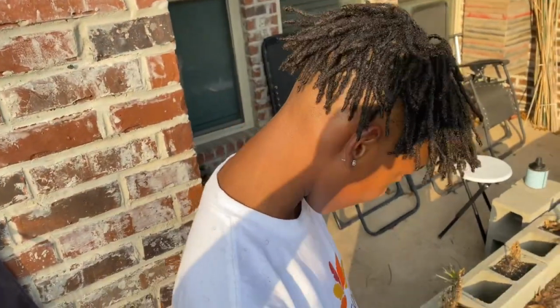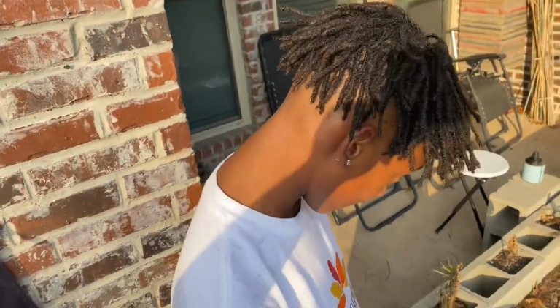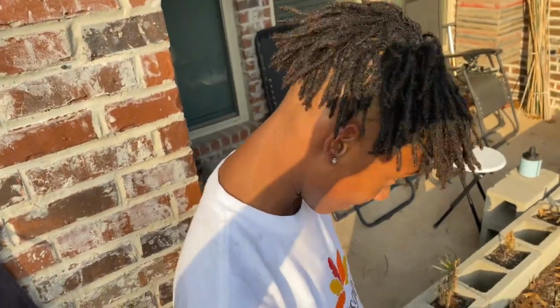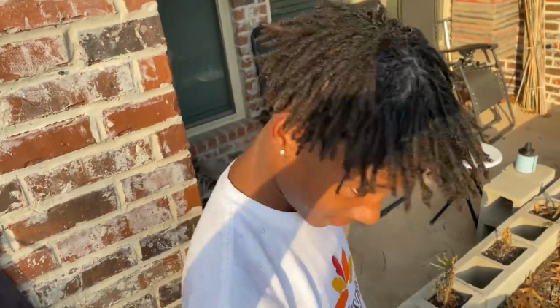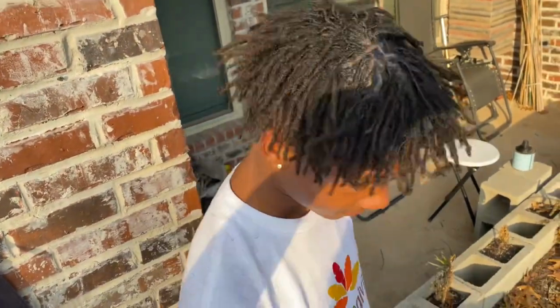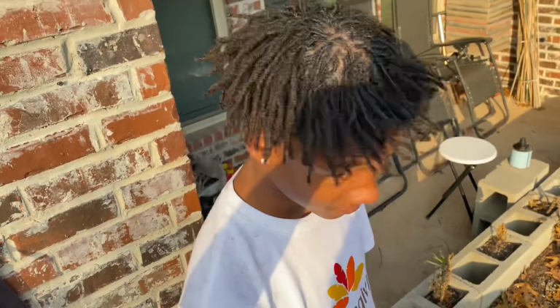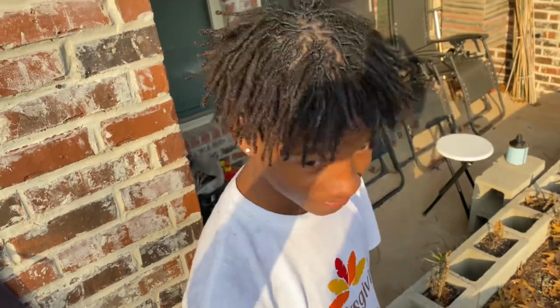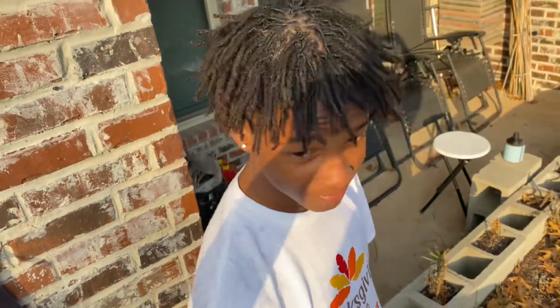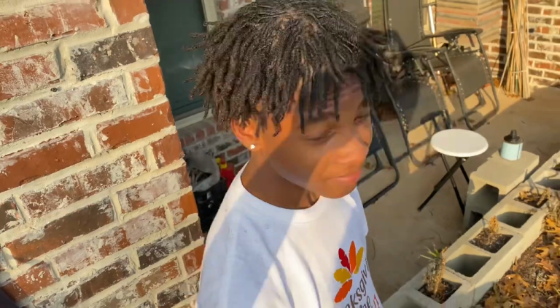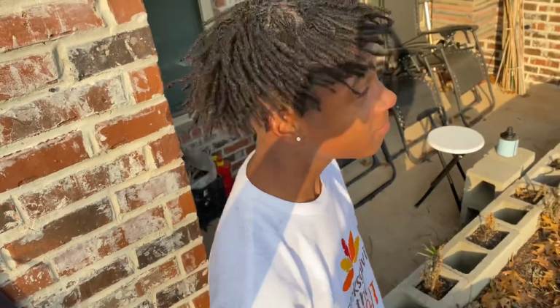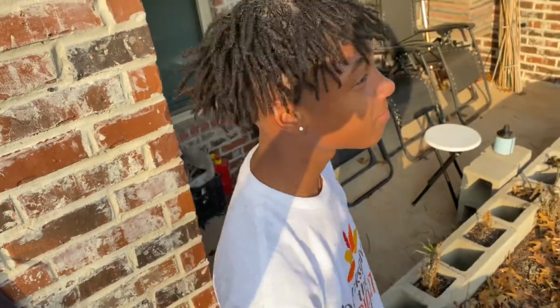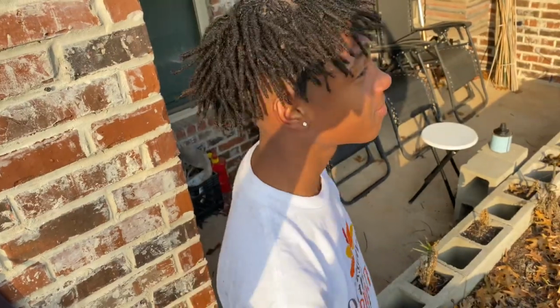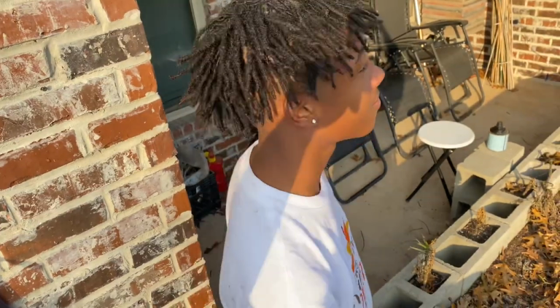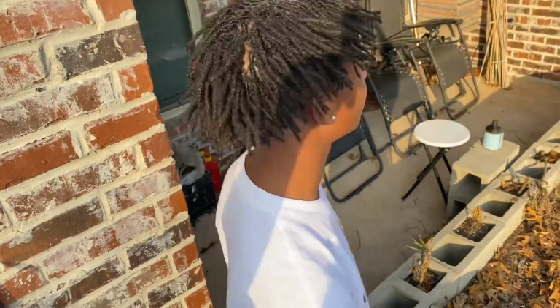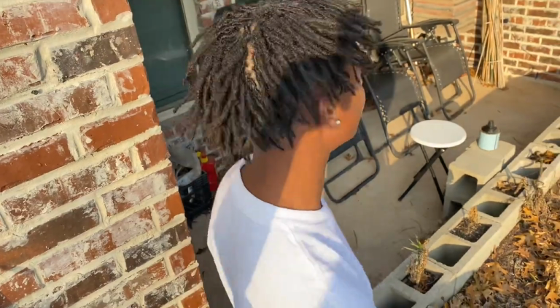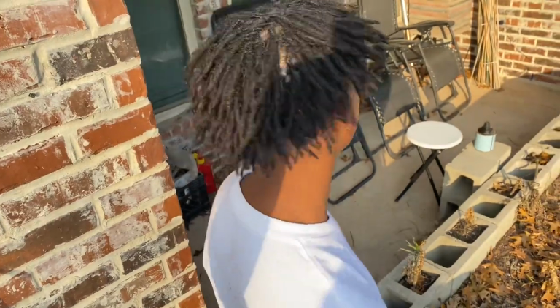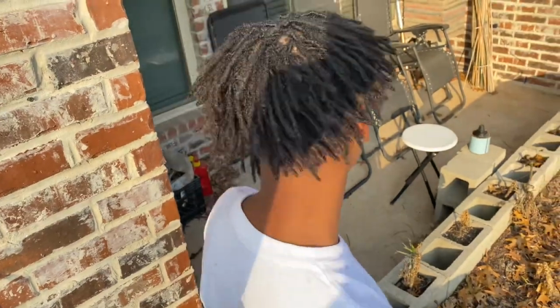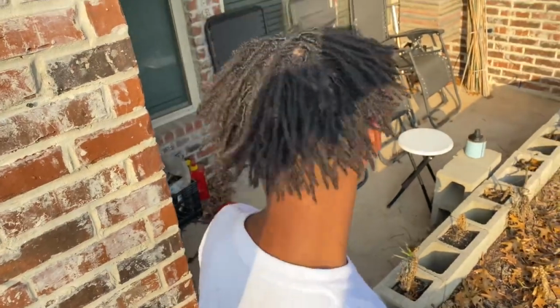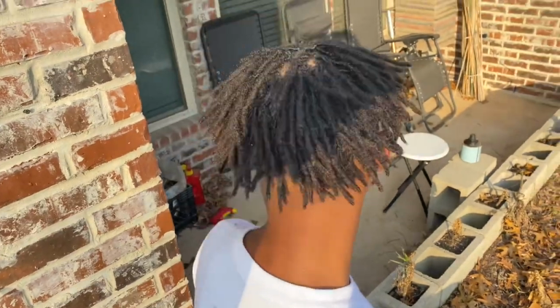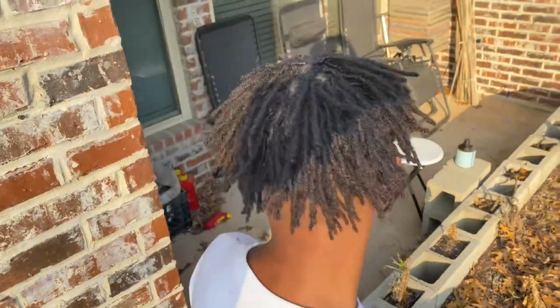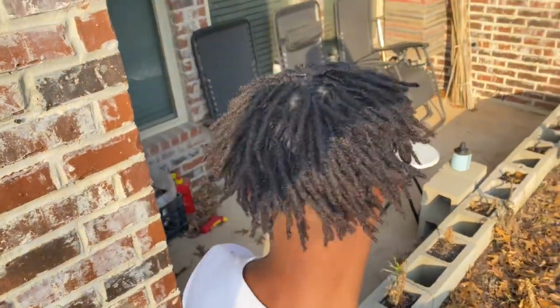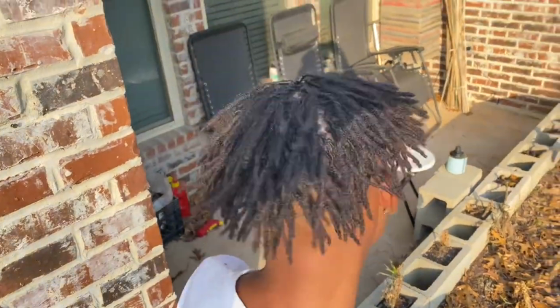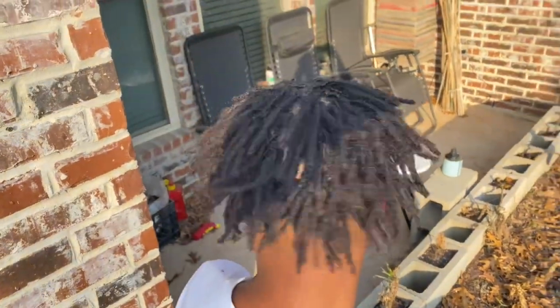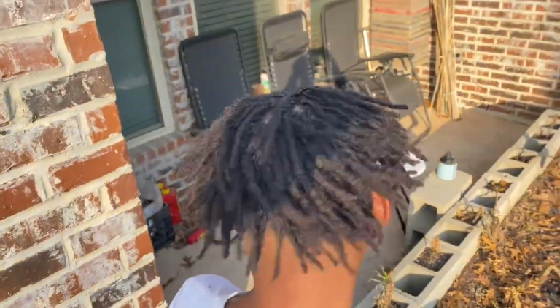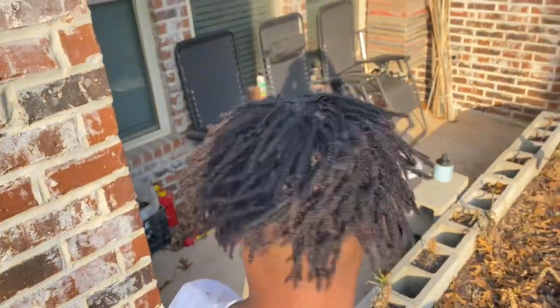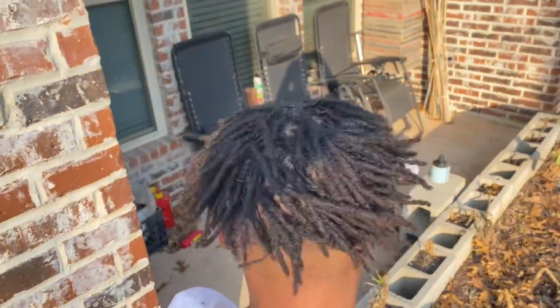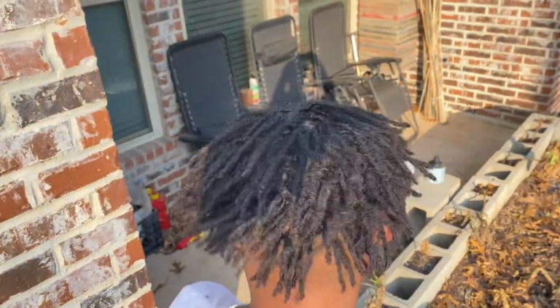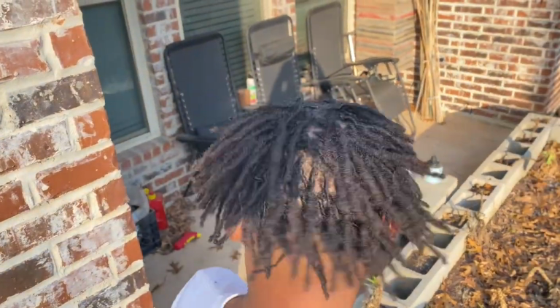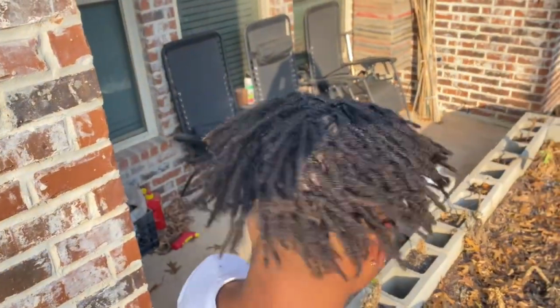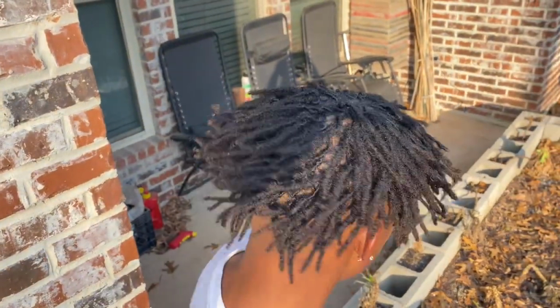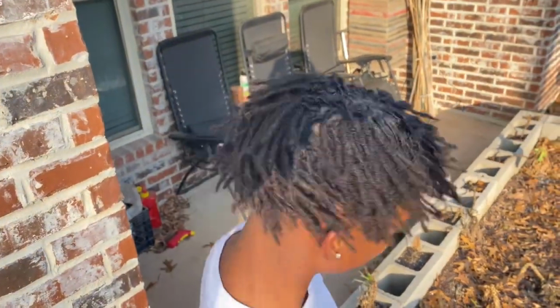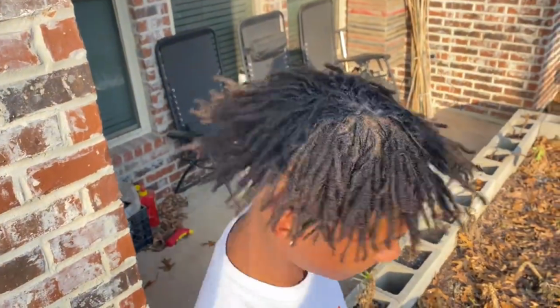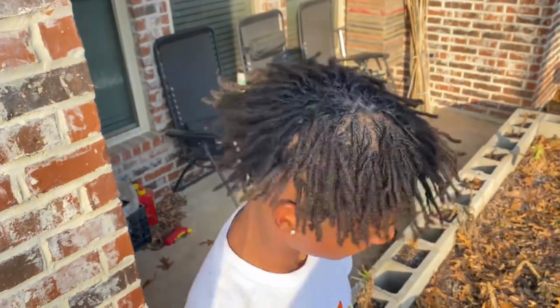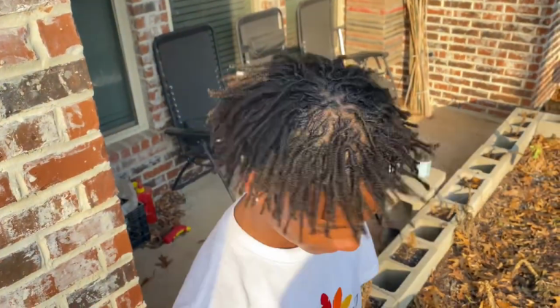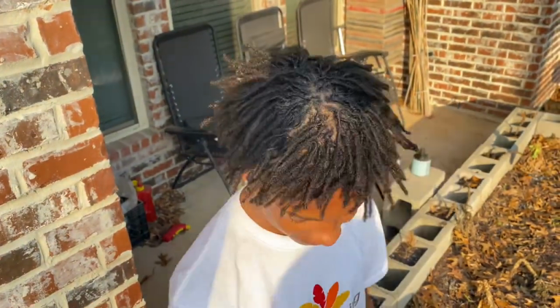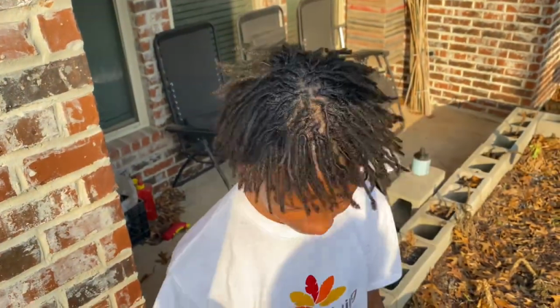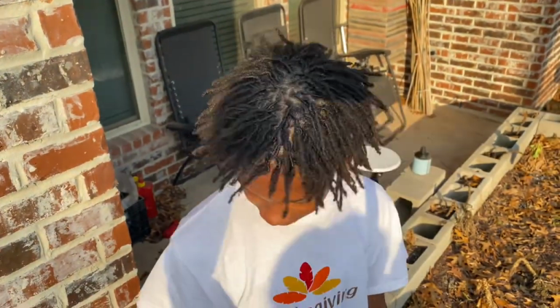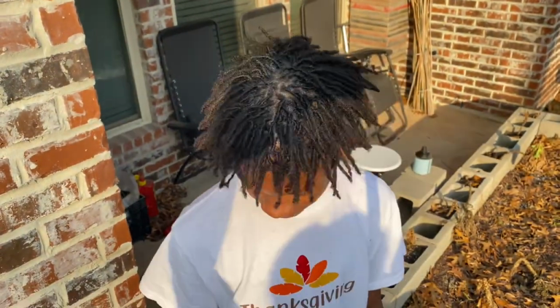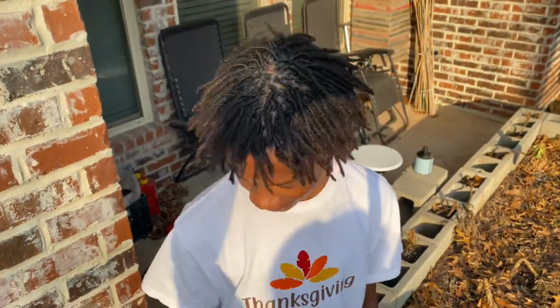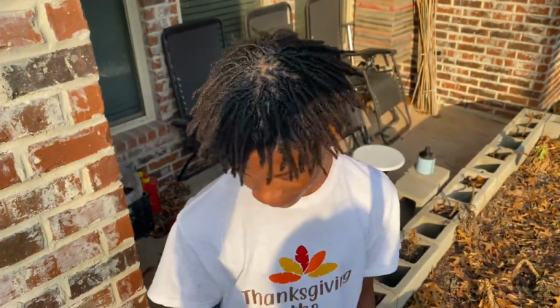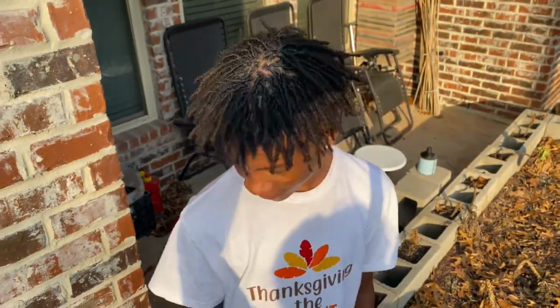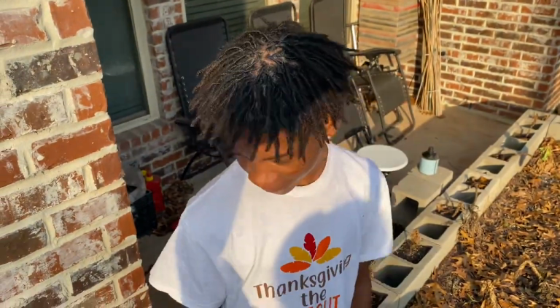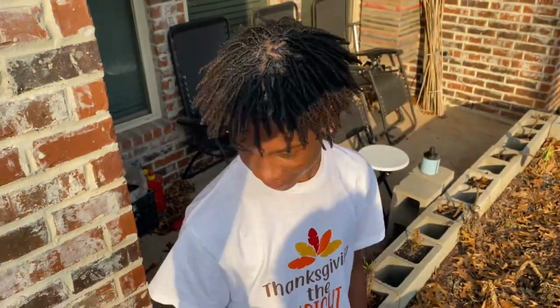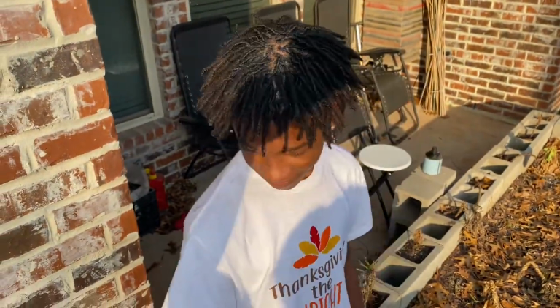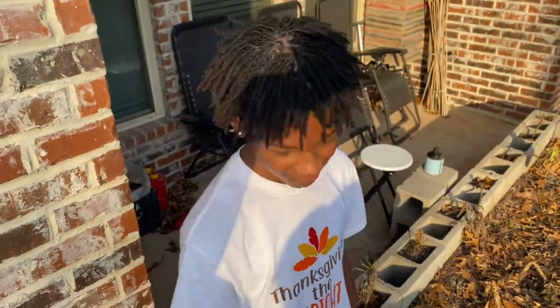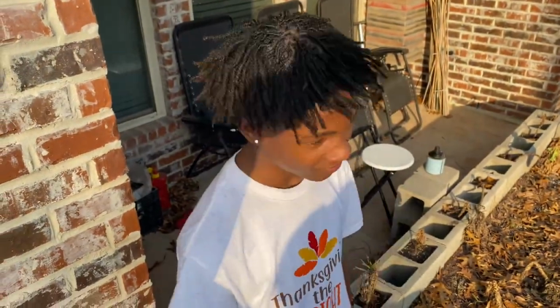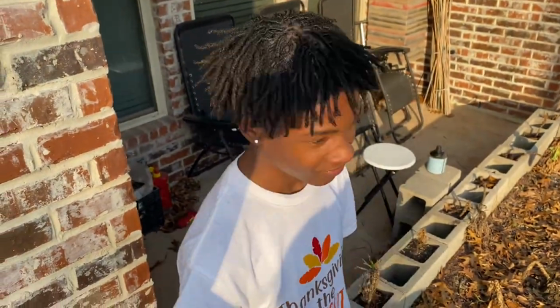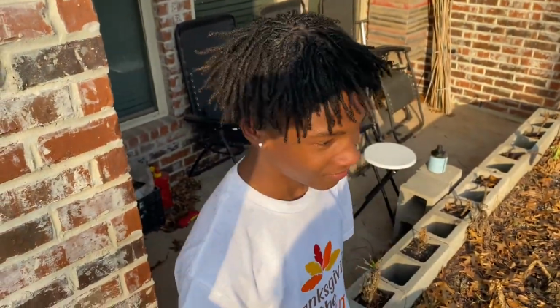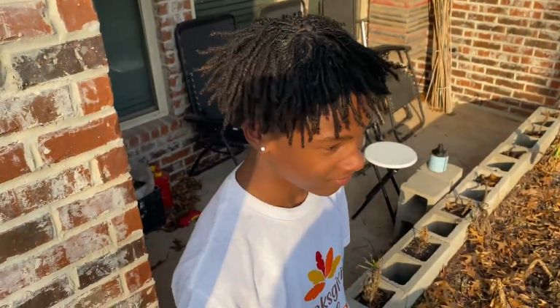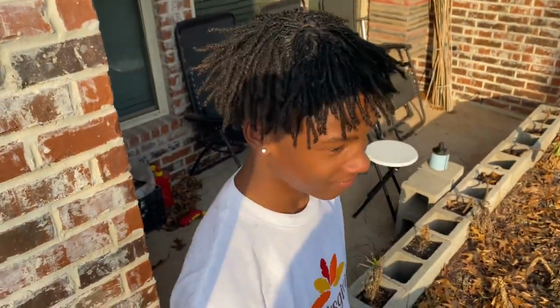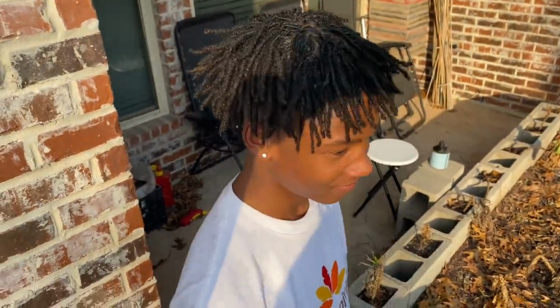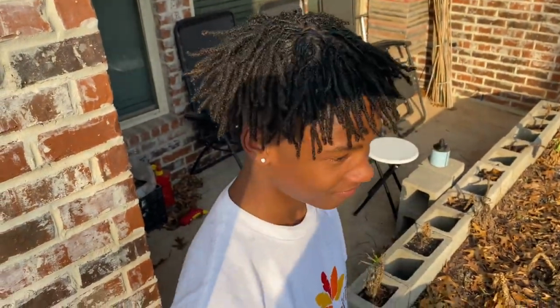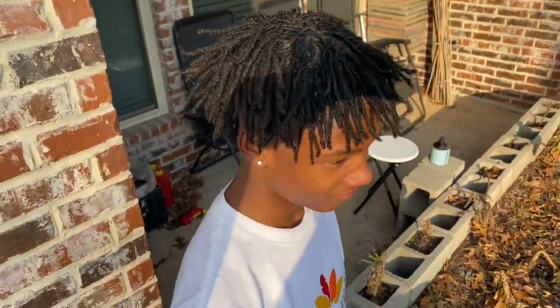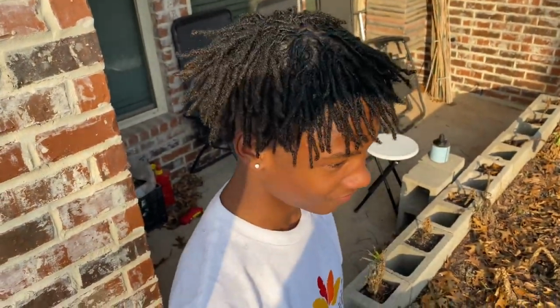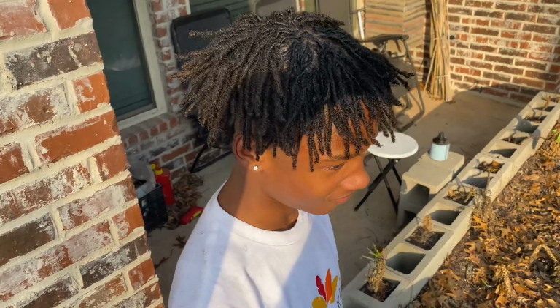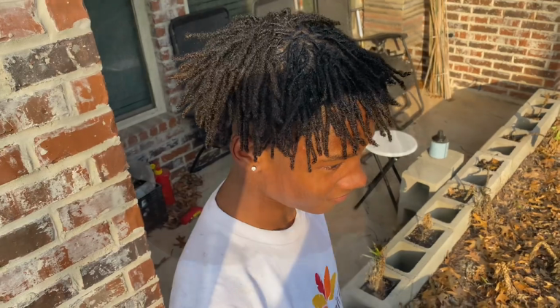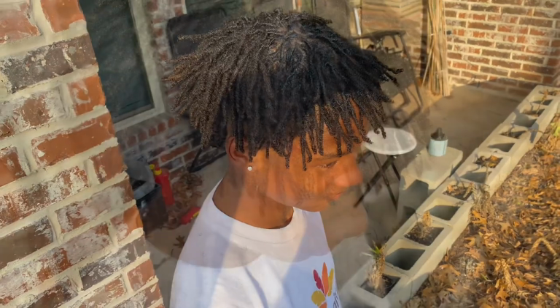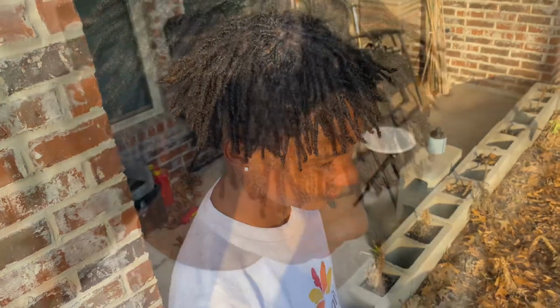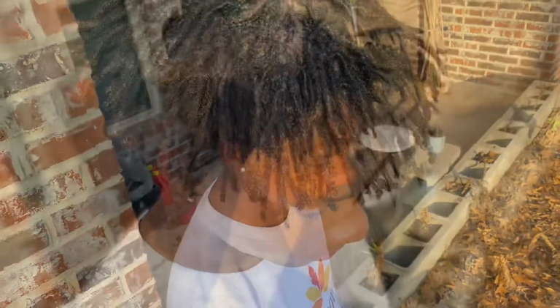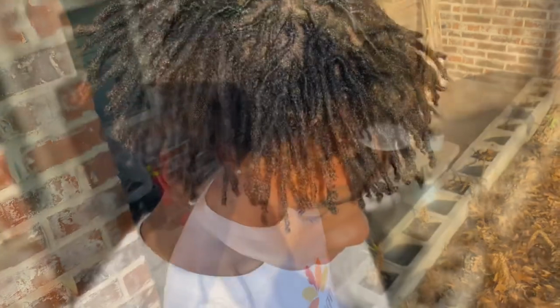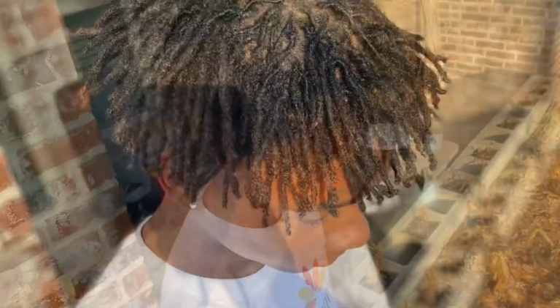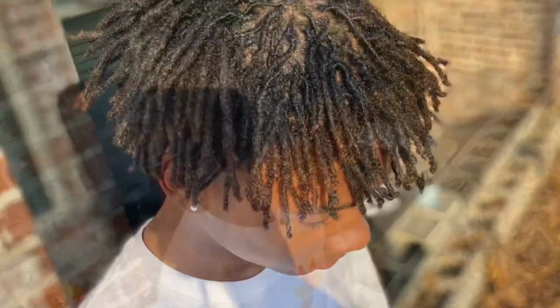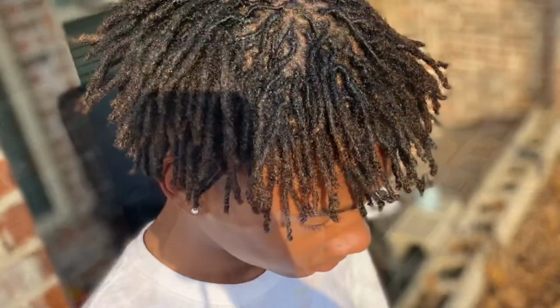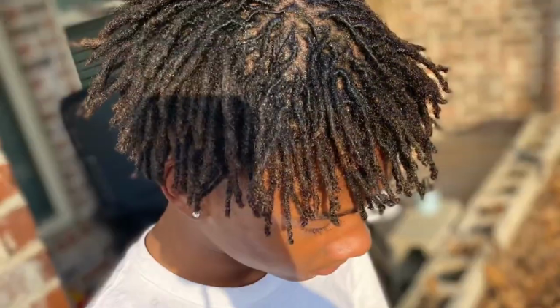And this is the finished look. If you like this video, please give it a thumbs up and subscribe to my YouTube channel. Have a great blessed day.